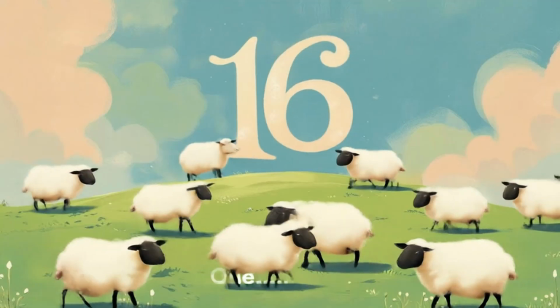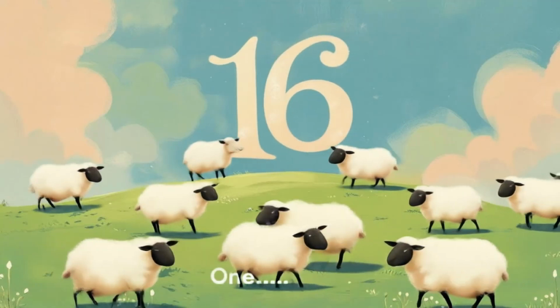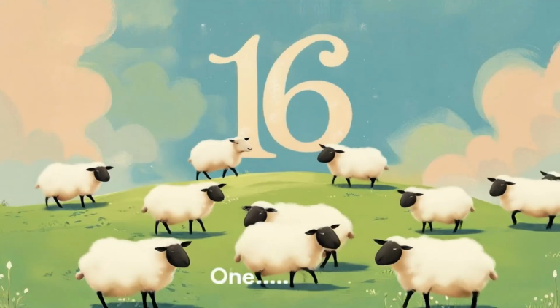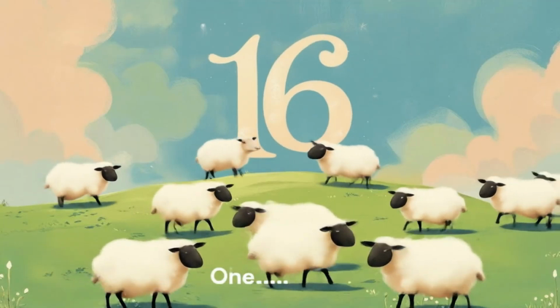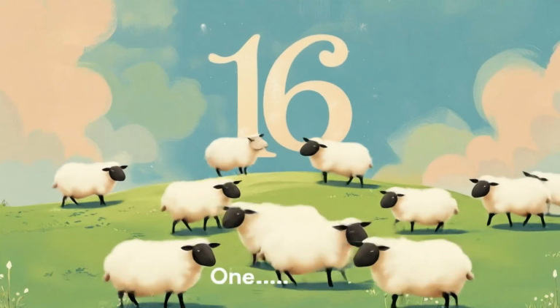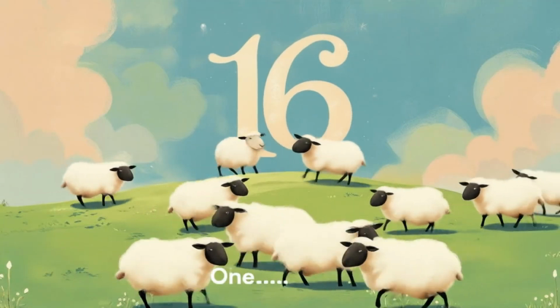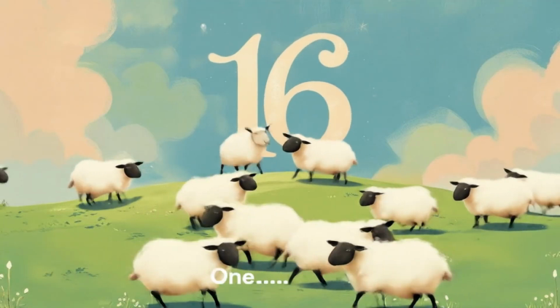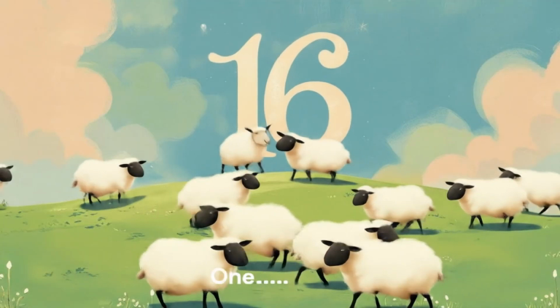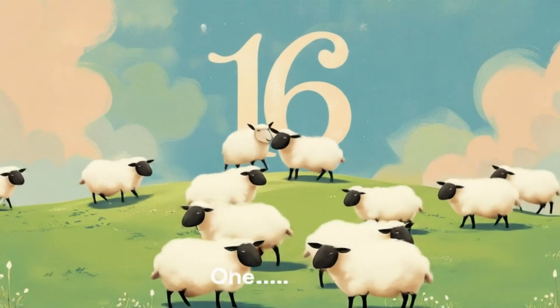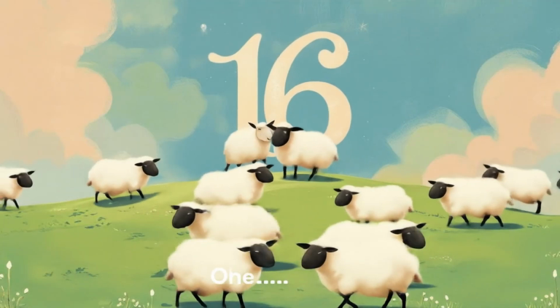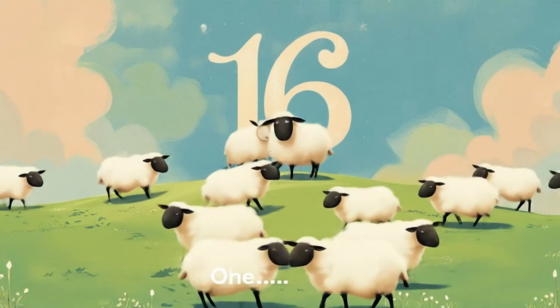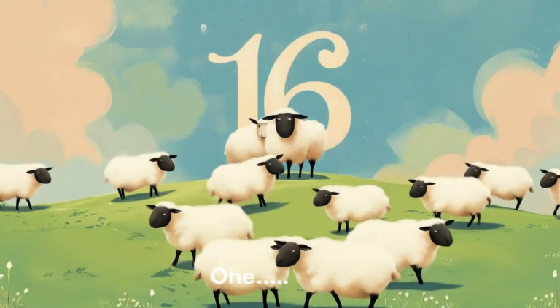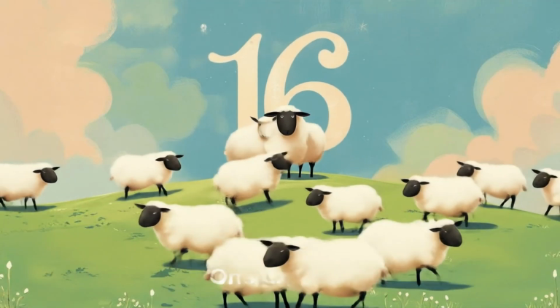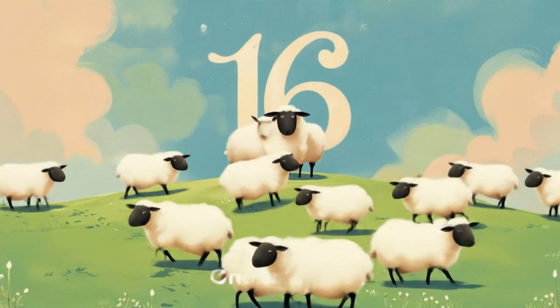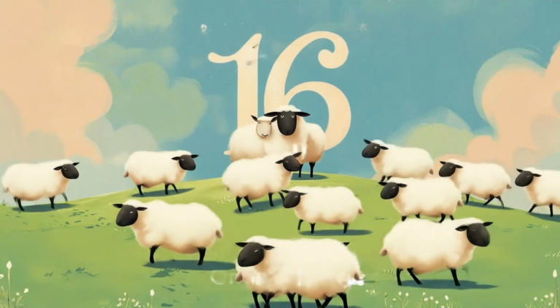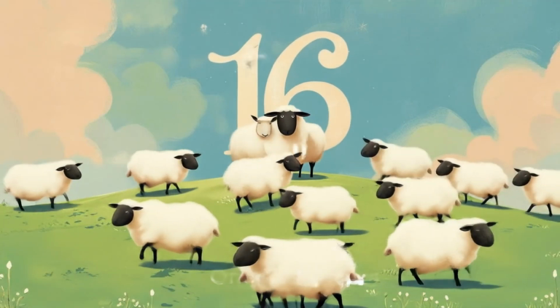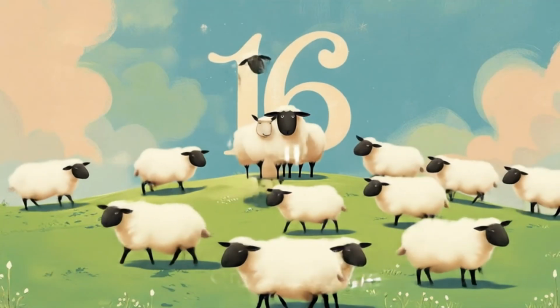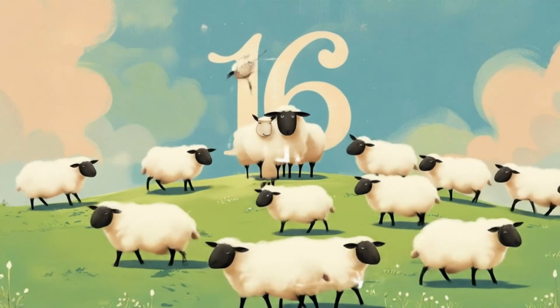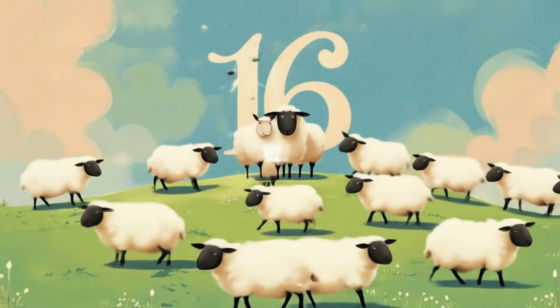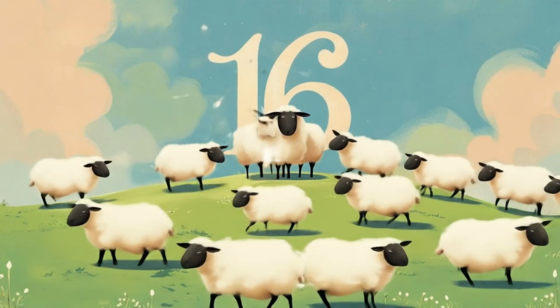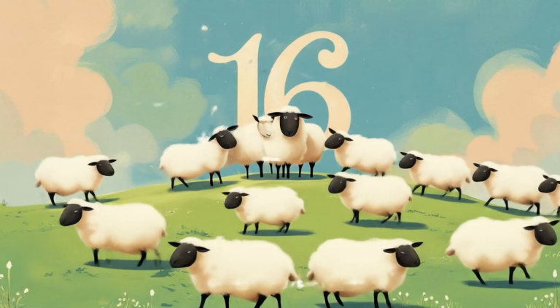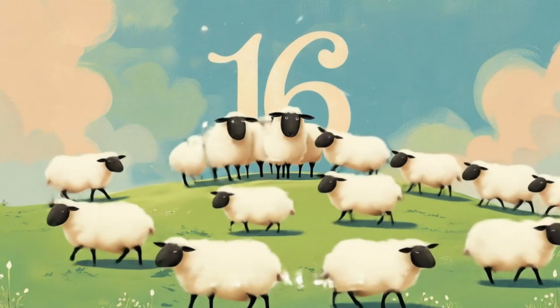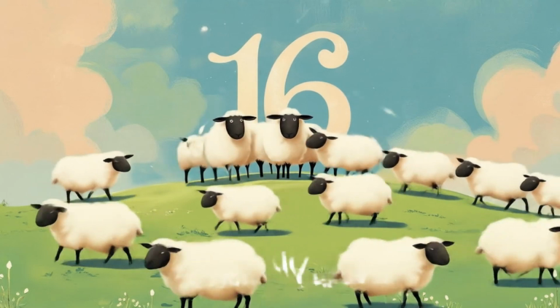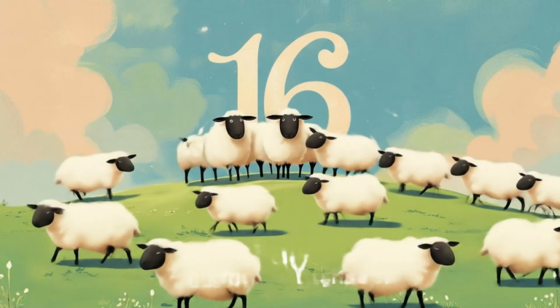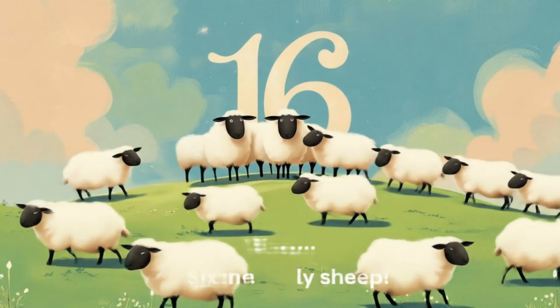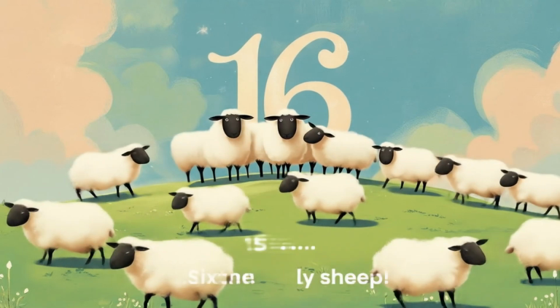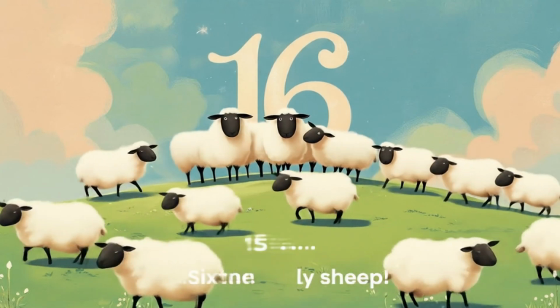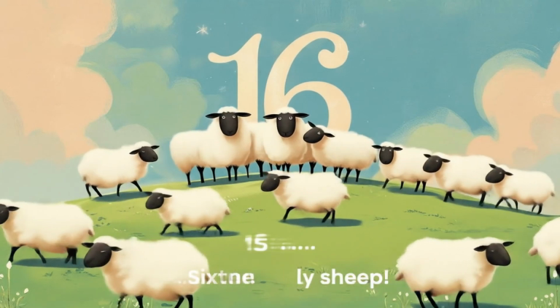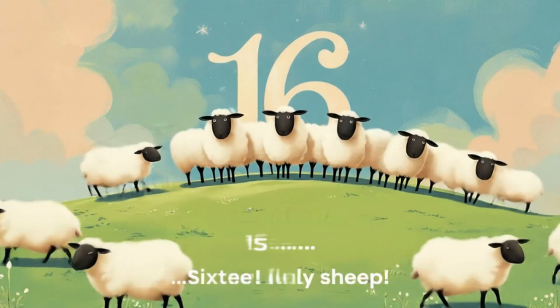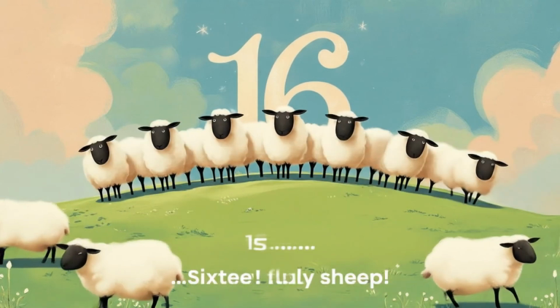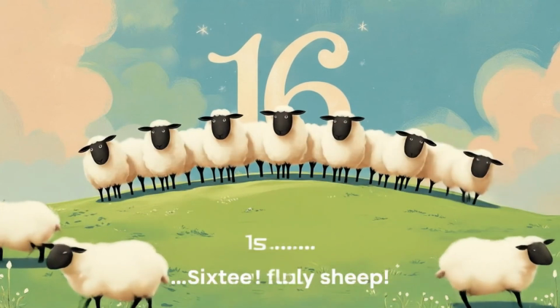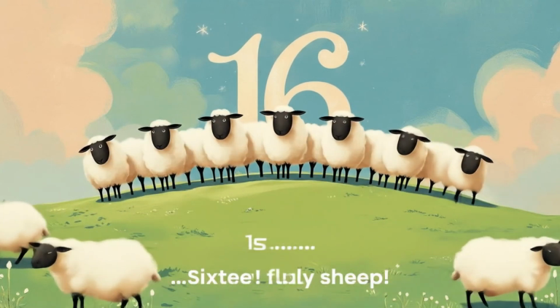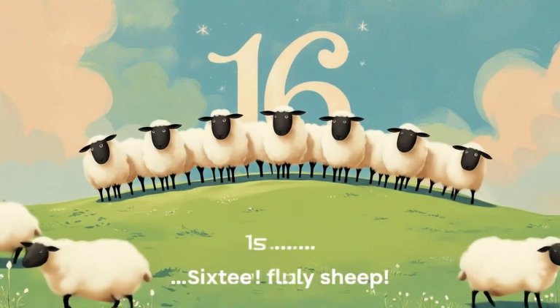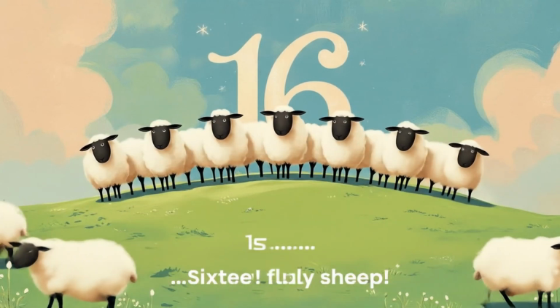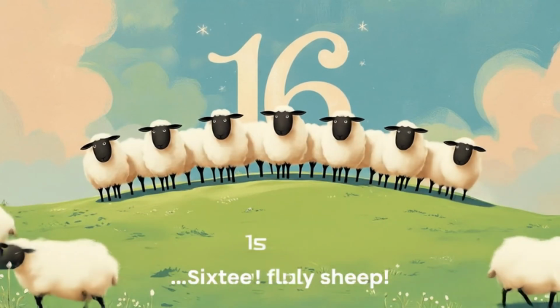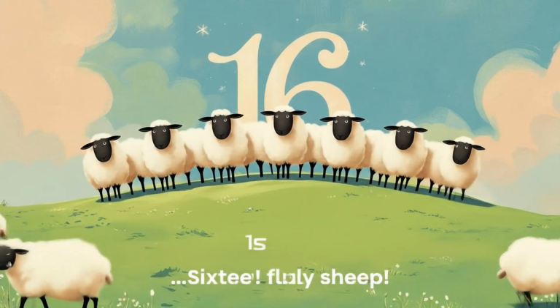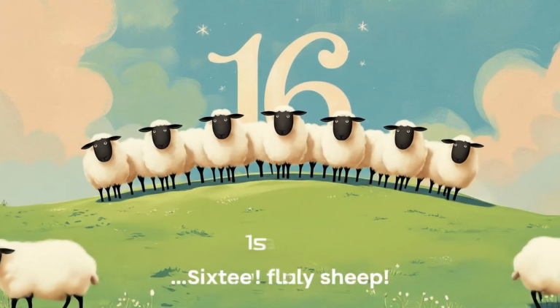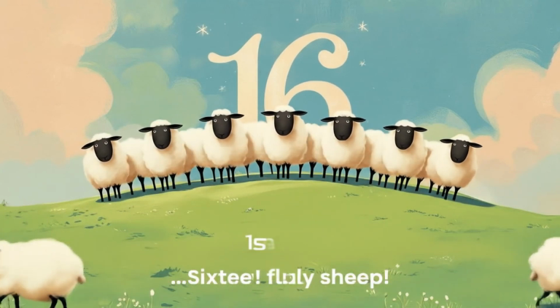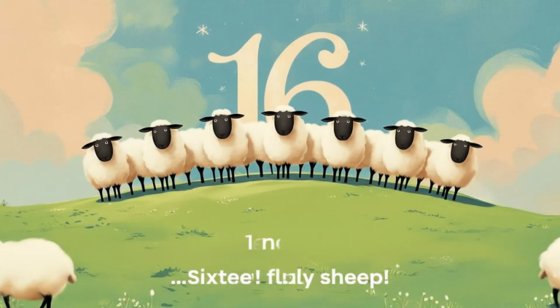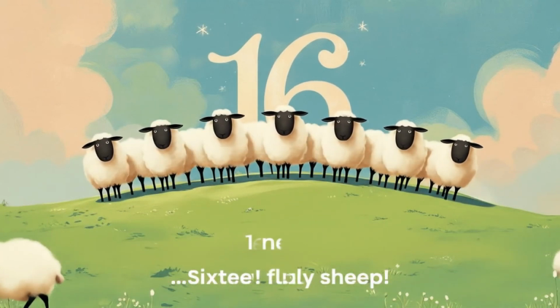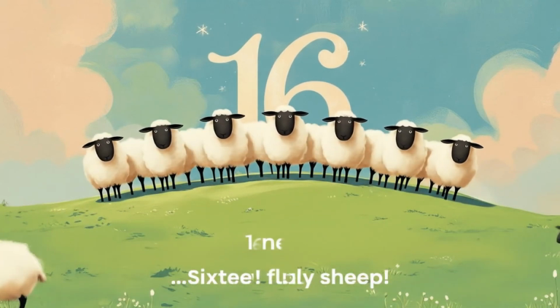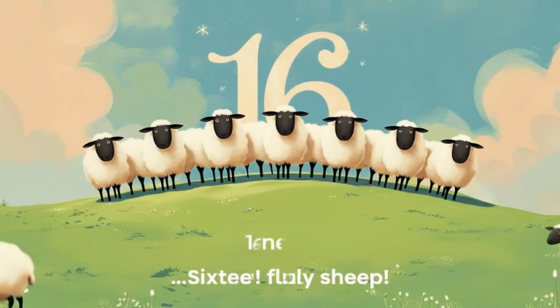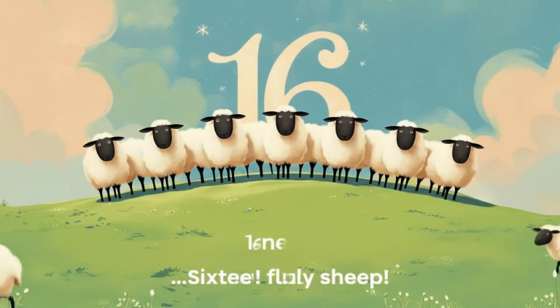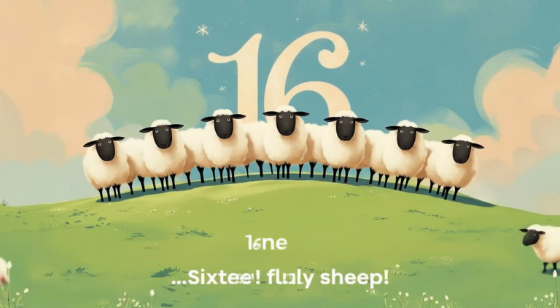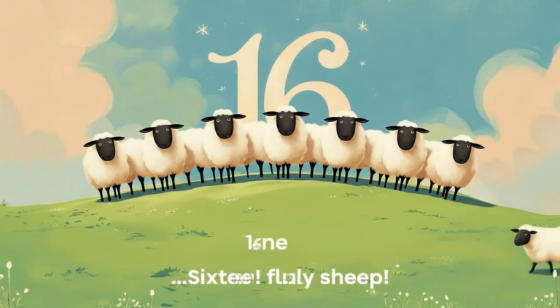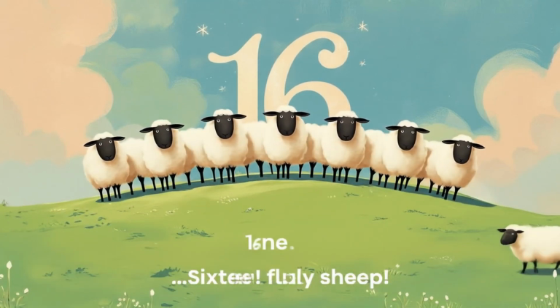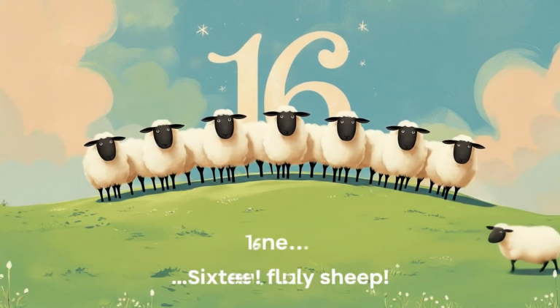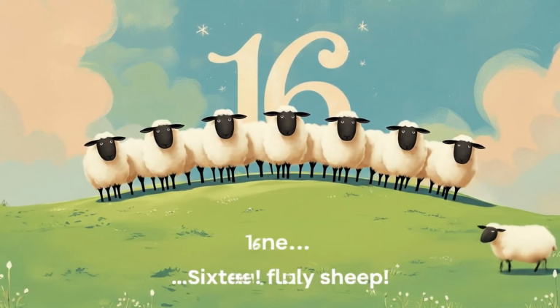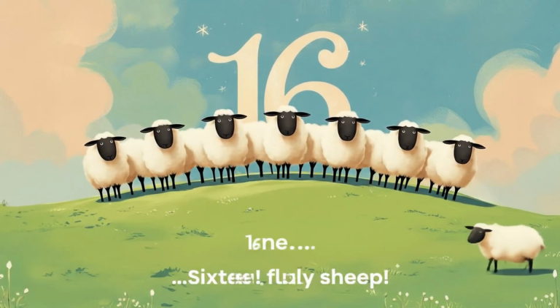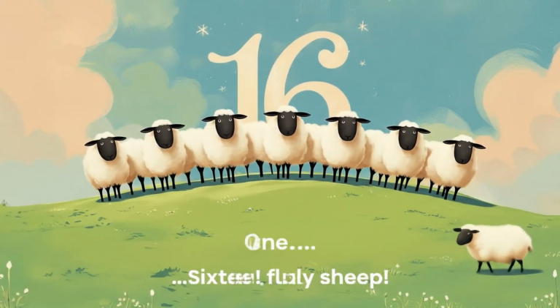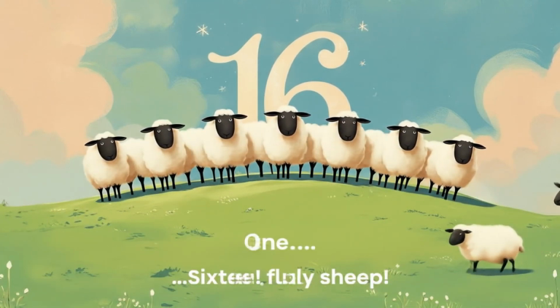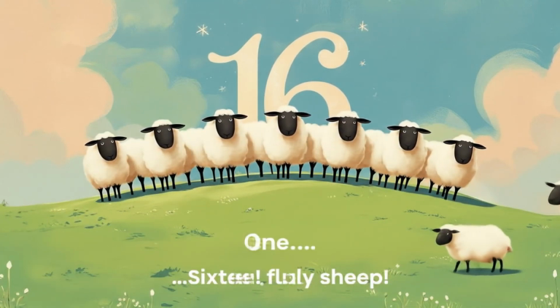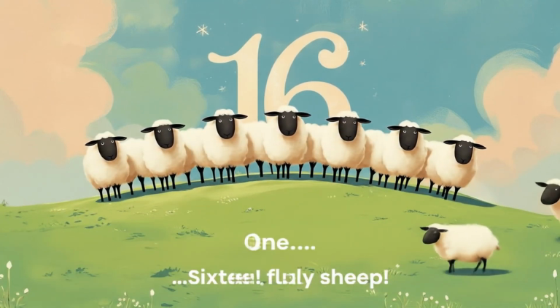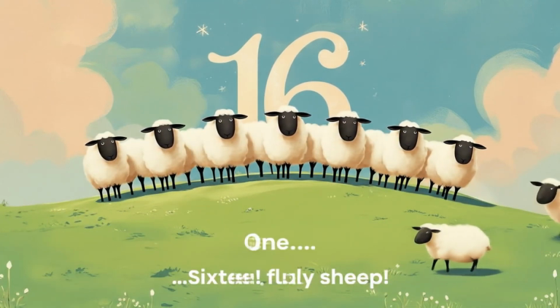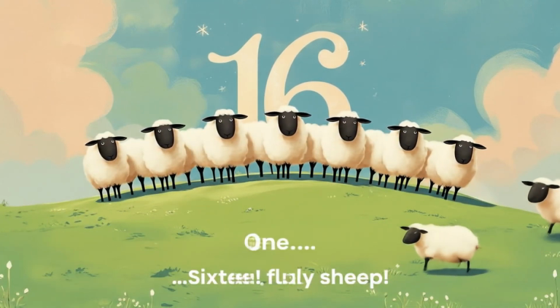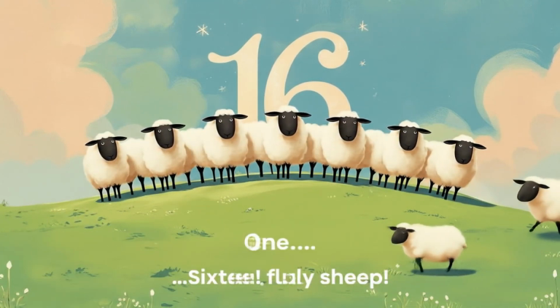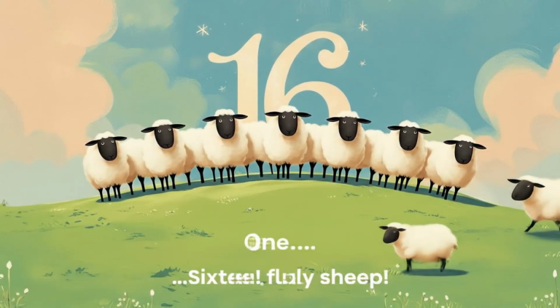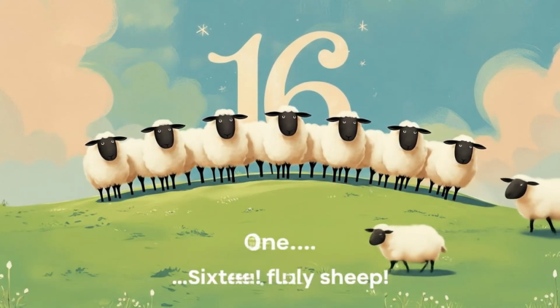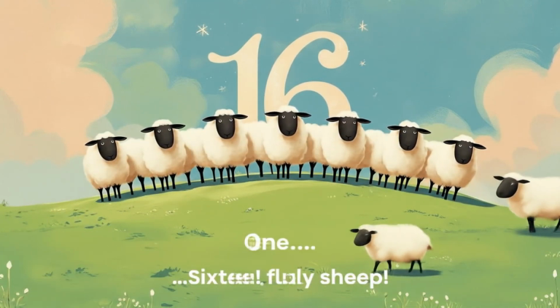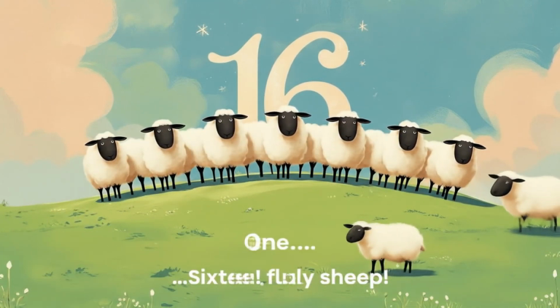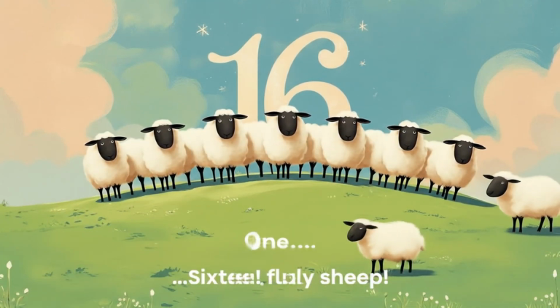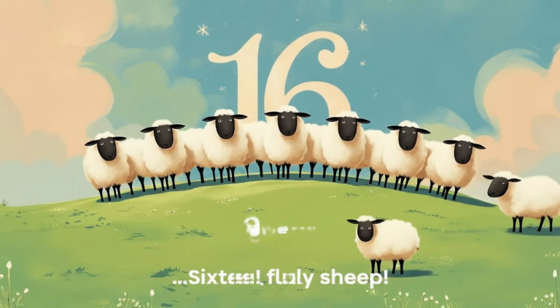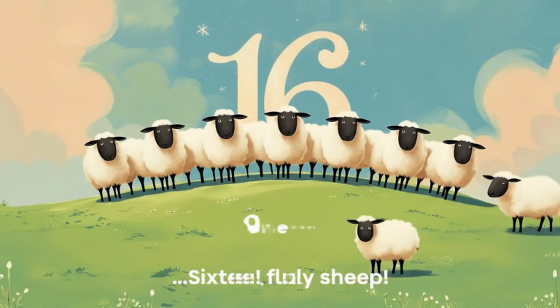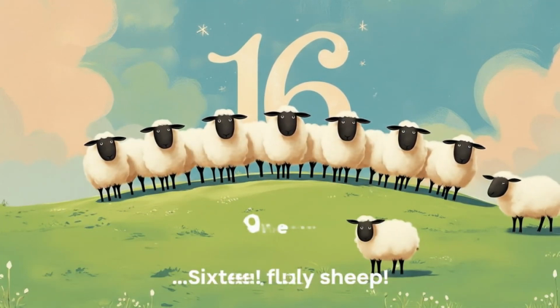Number sixteen. Let's count them. One through sixteen. Sixteen fluffy sheep.